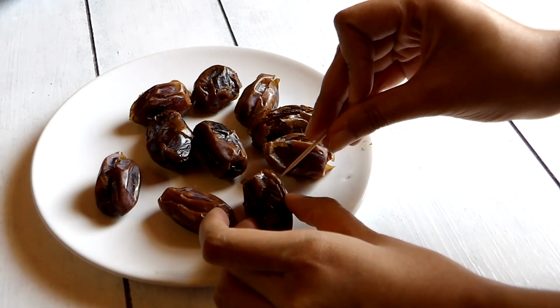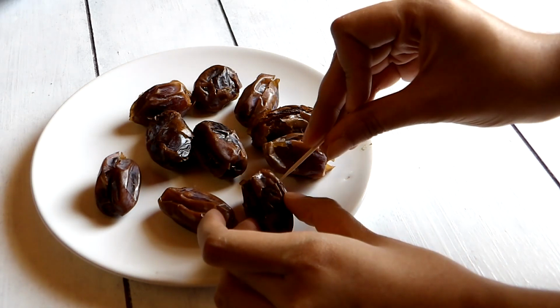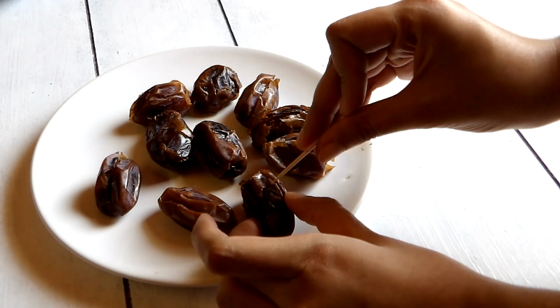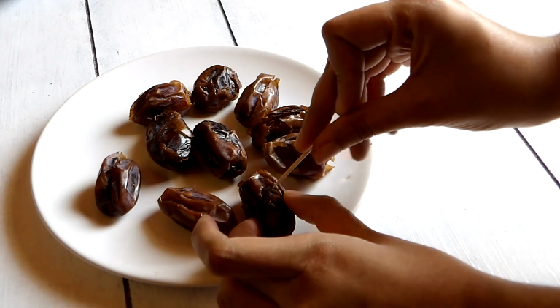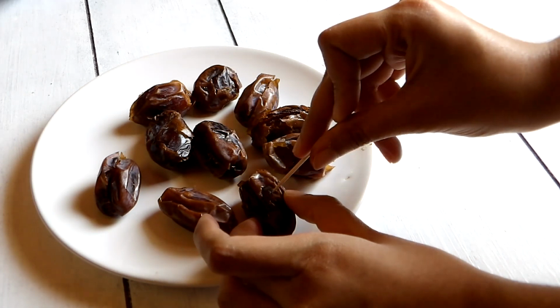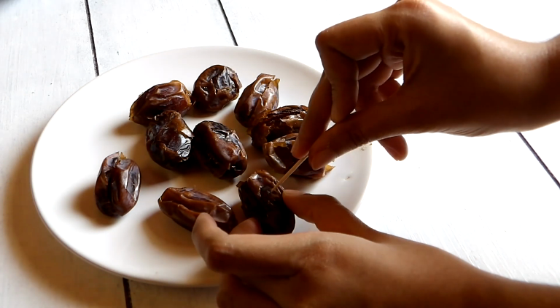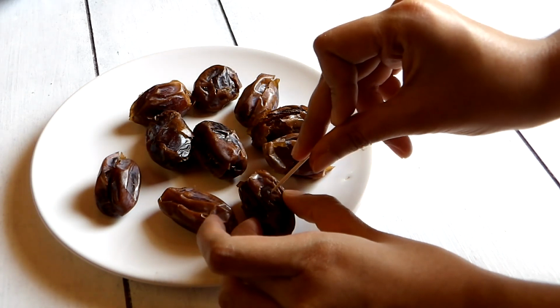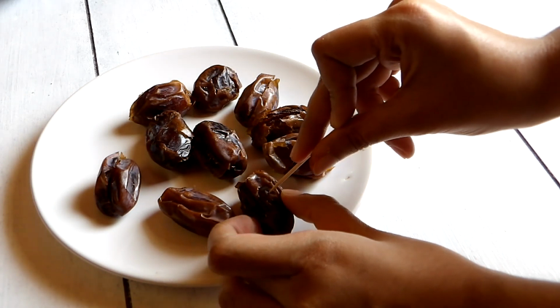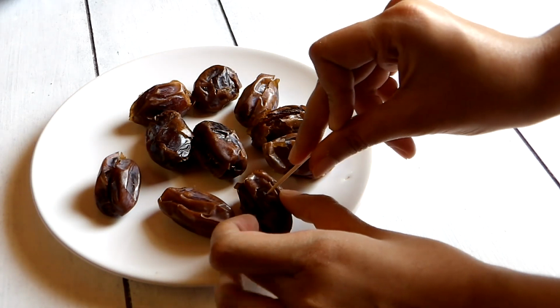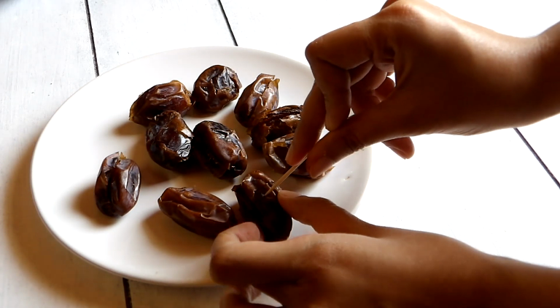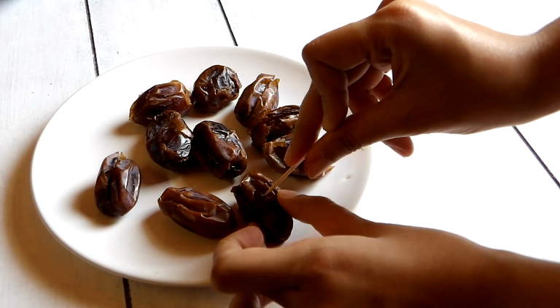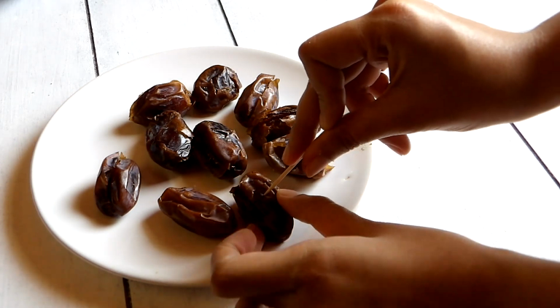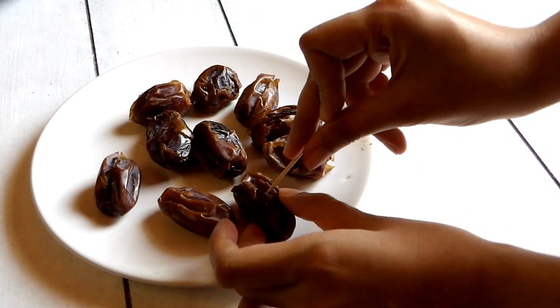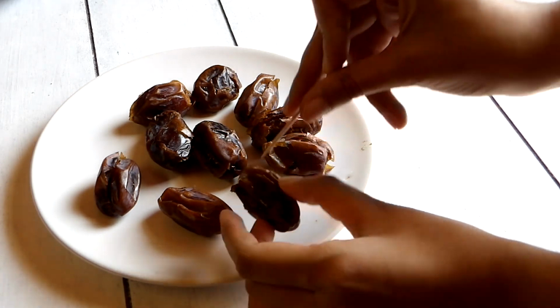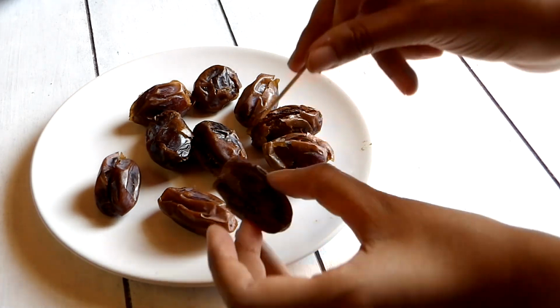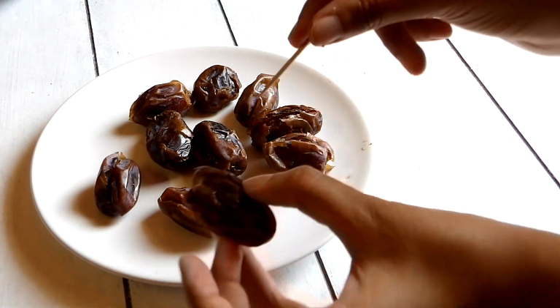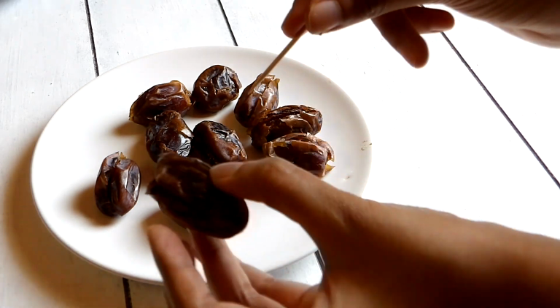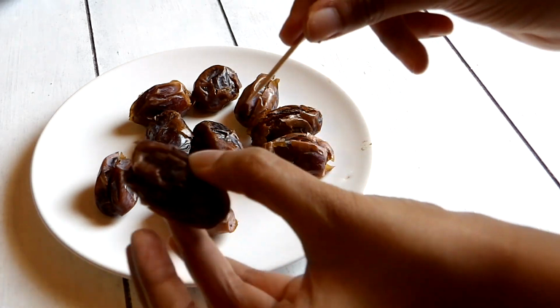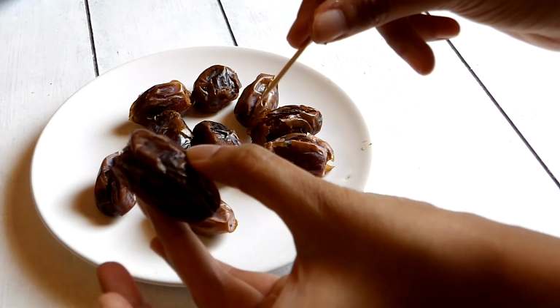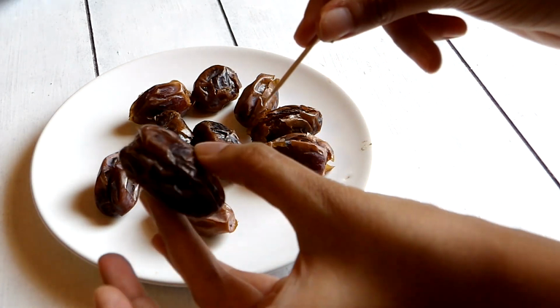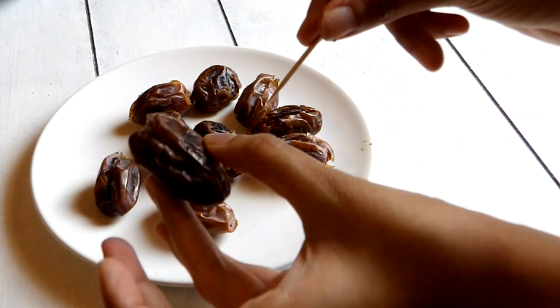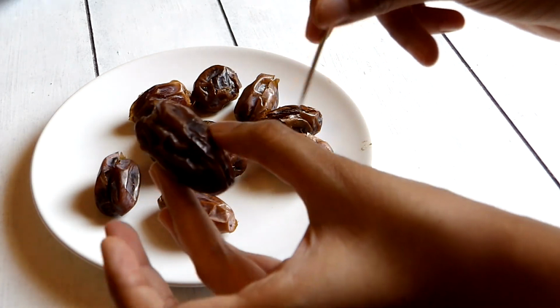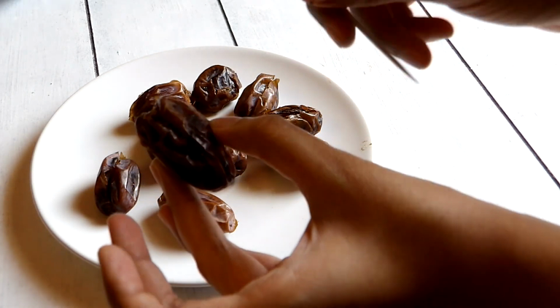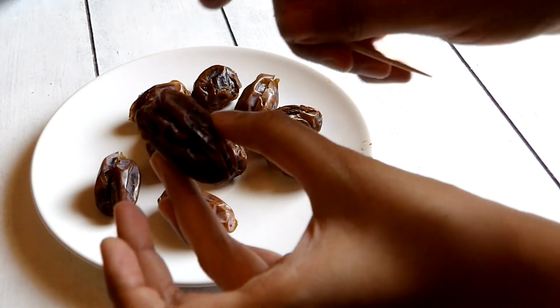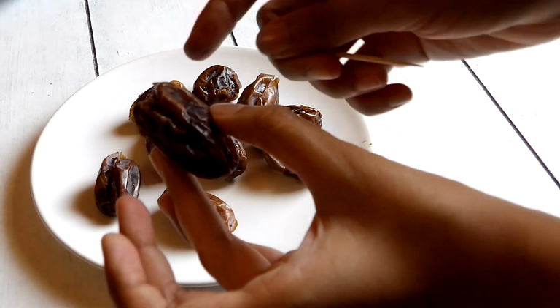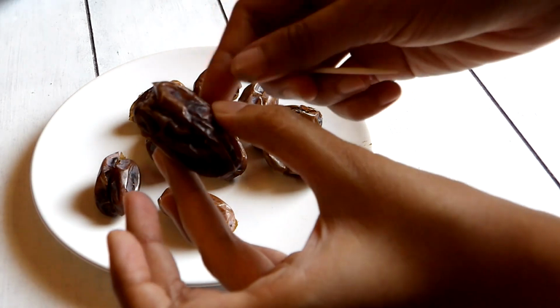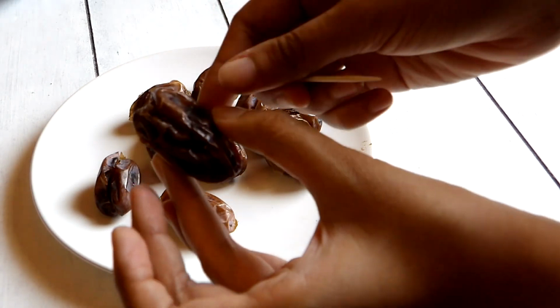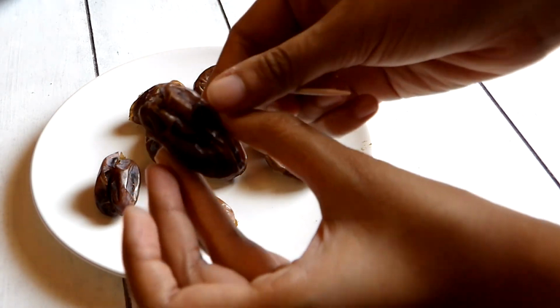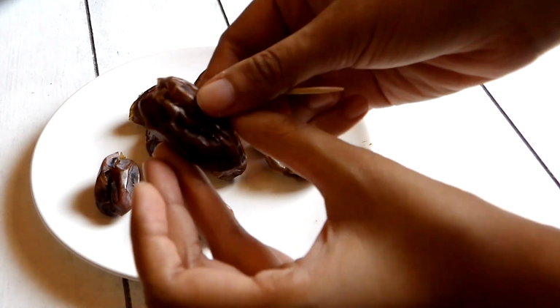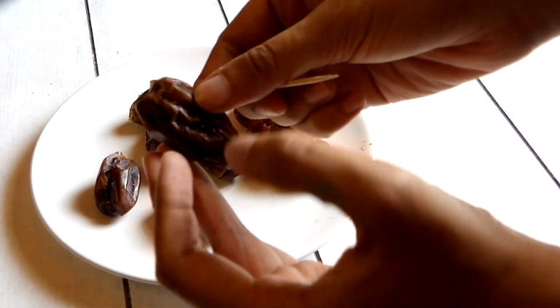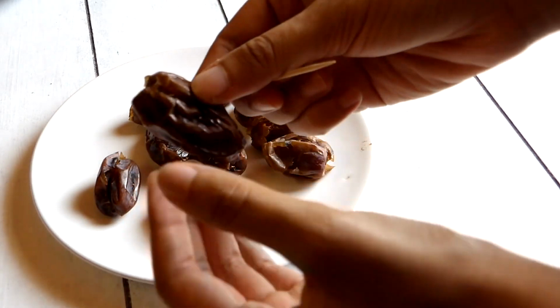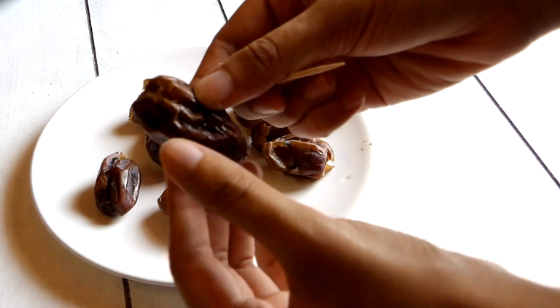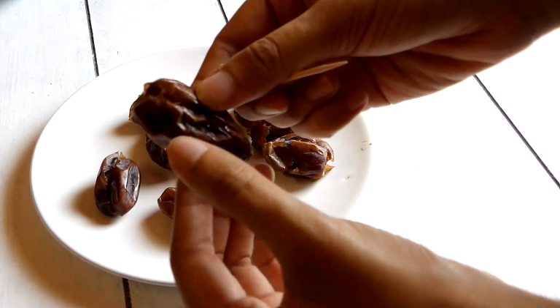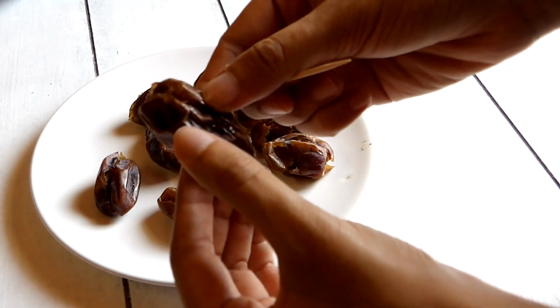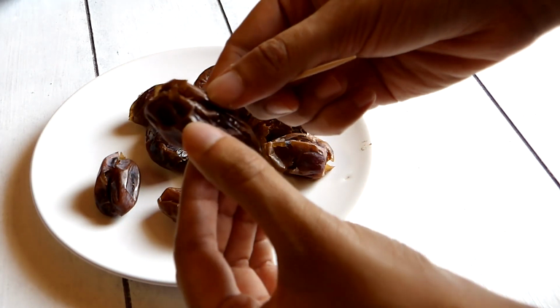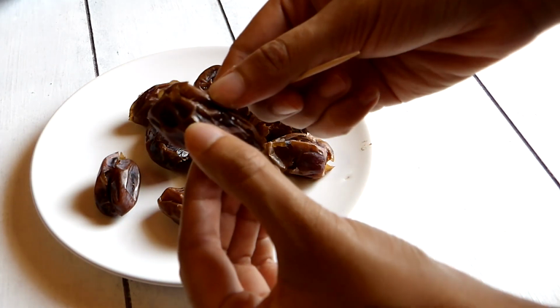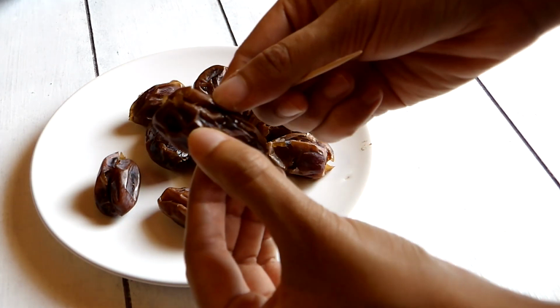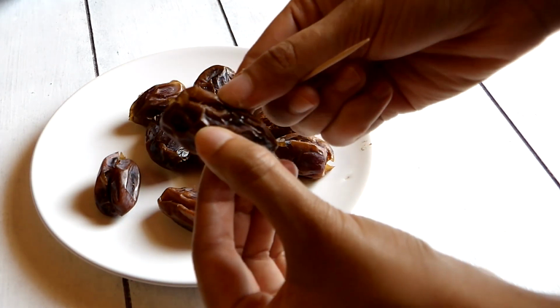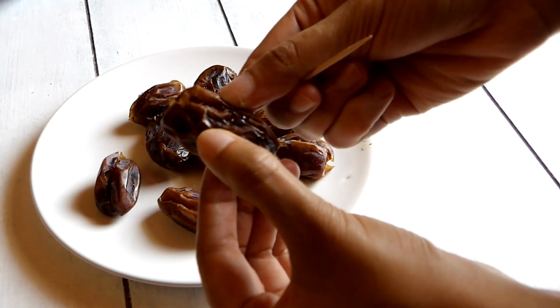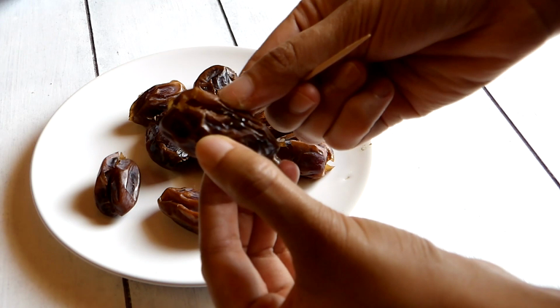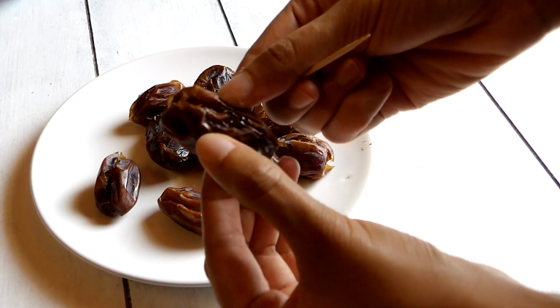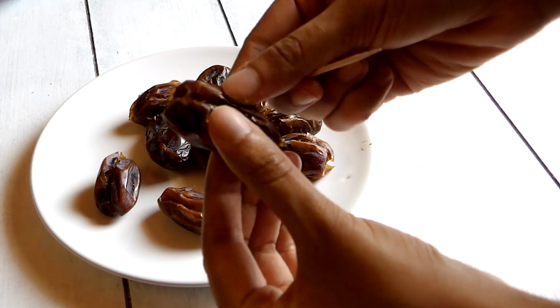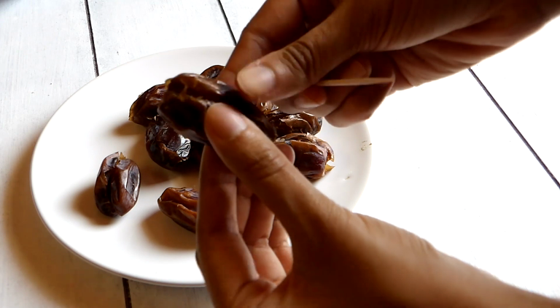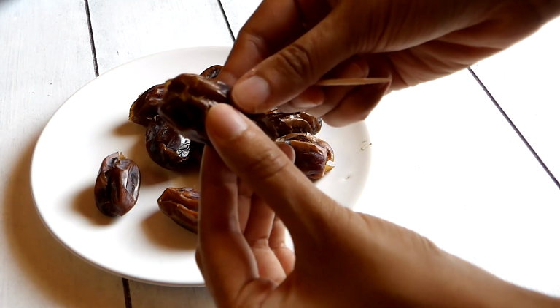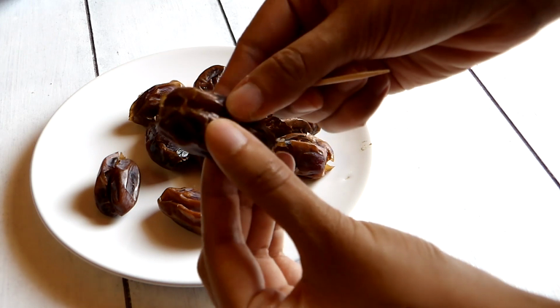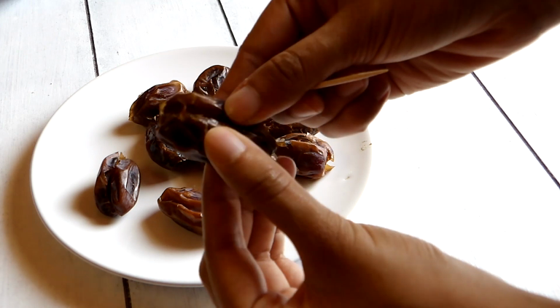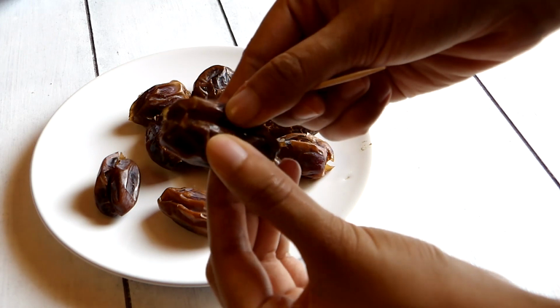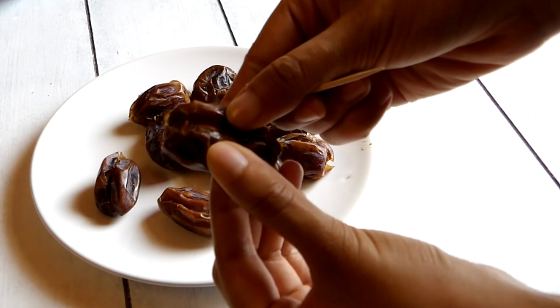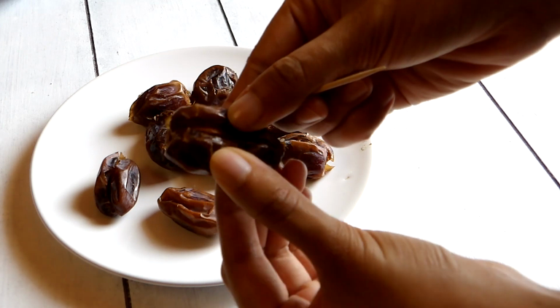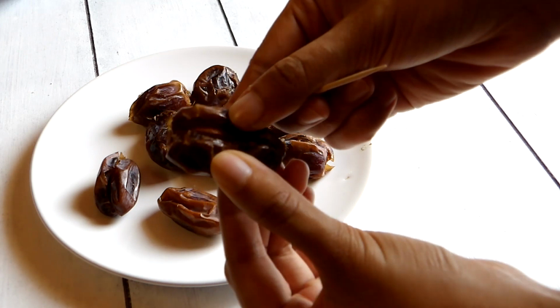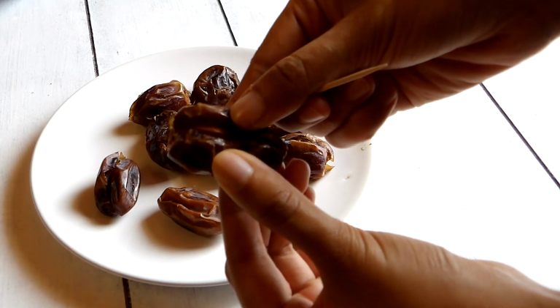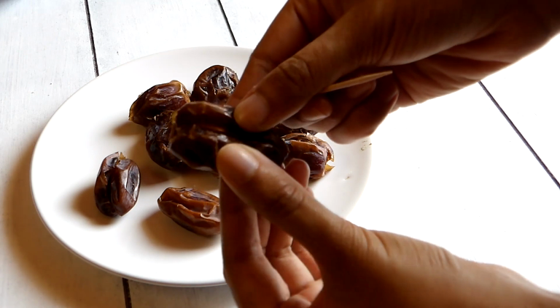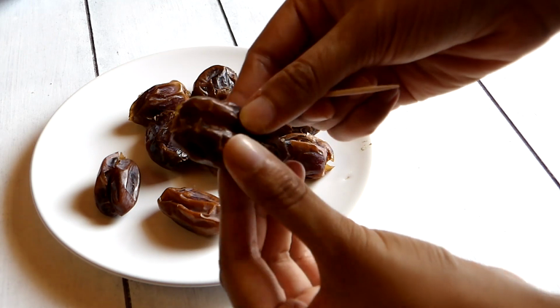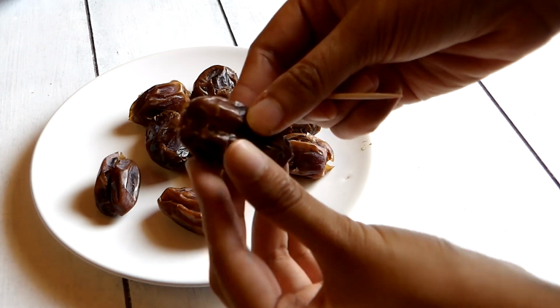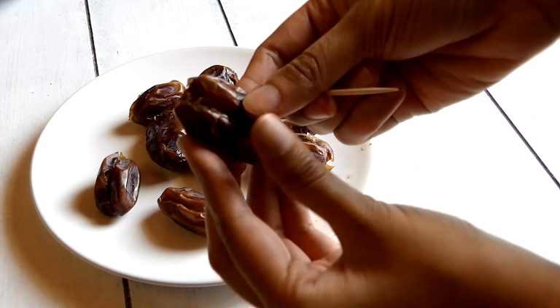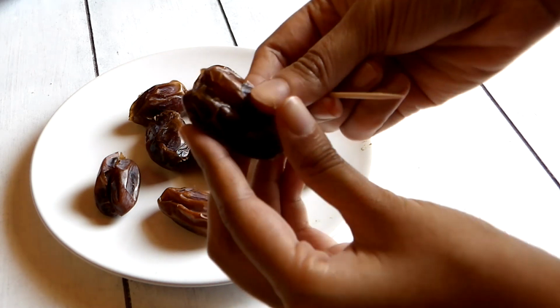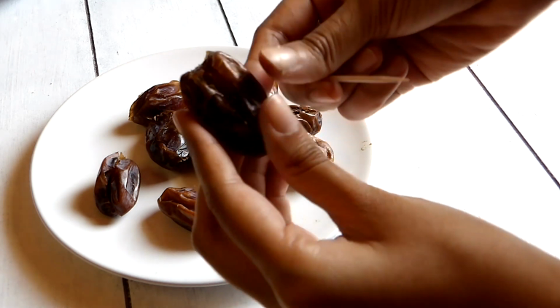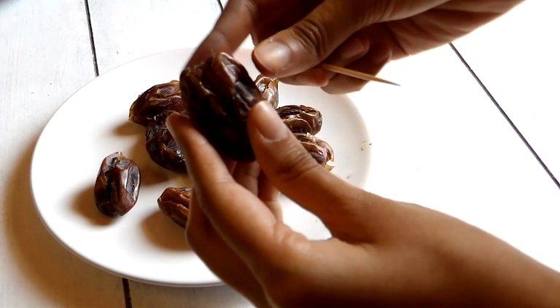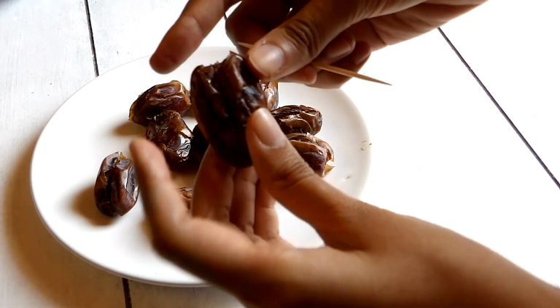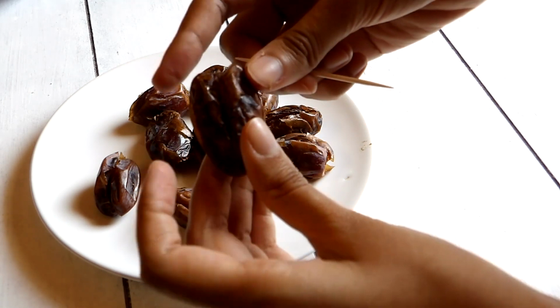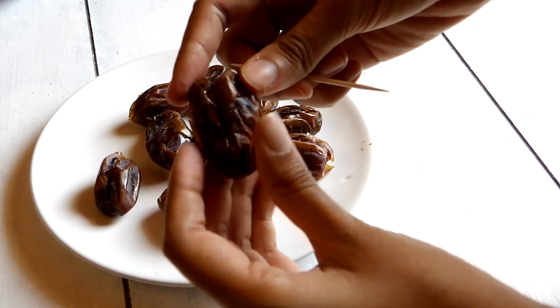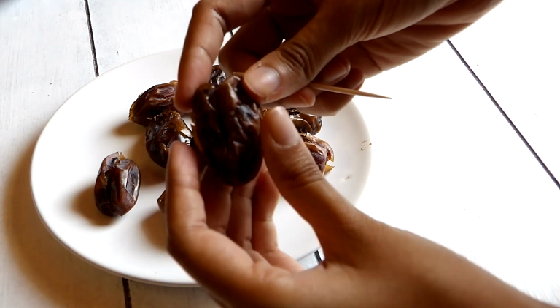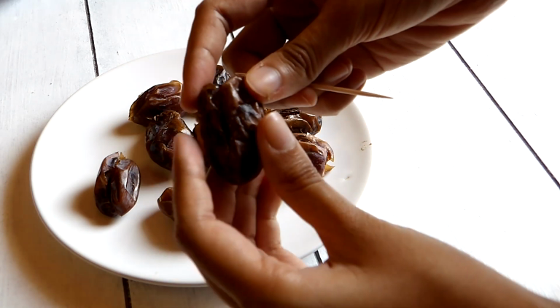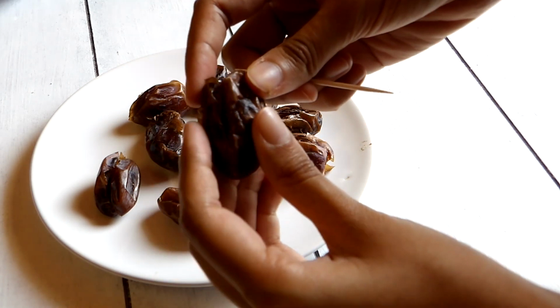After I've finished stuffing, I'm going to secure the opening of my dates with a toothpick. This will help me dip them in the chocolate afterwards.